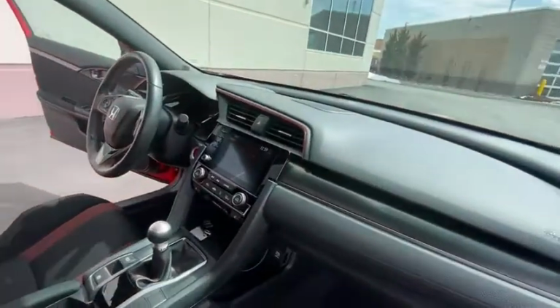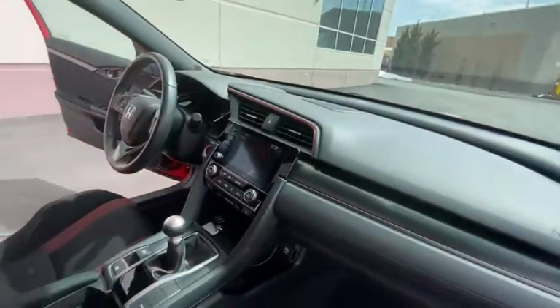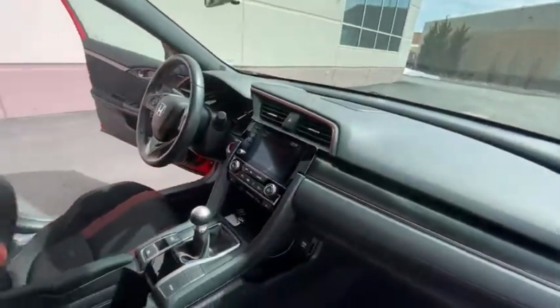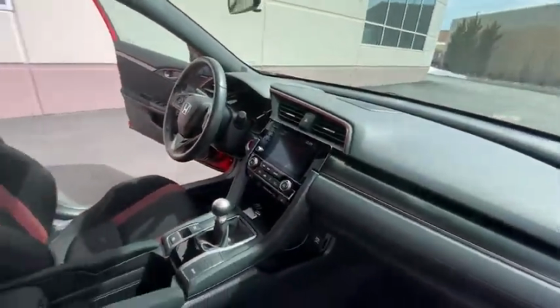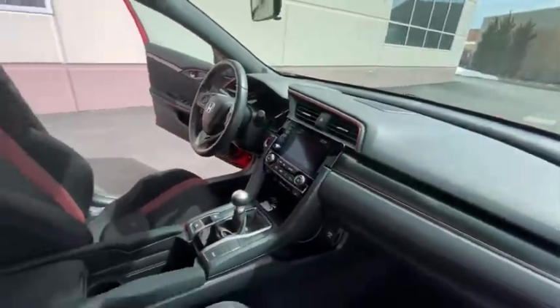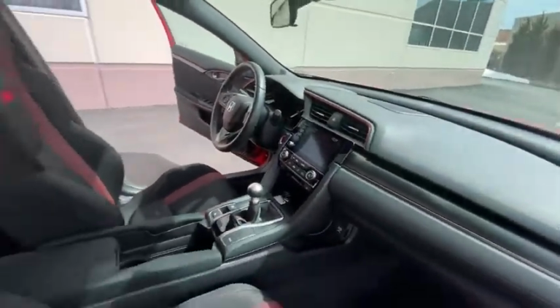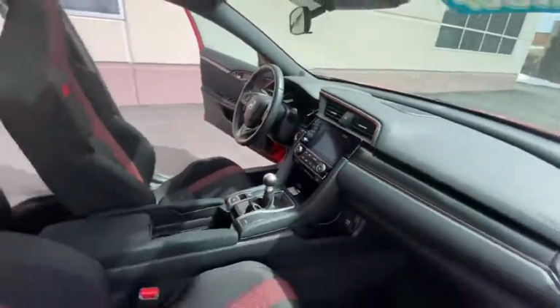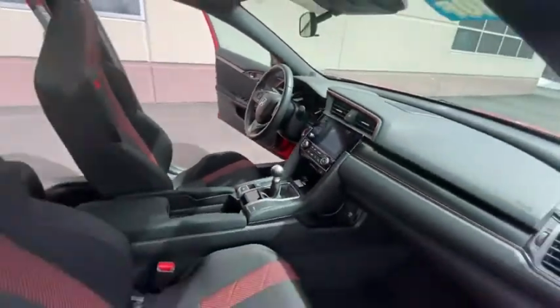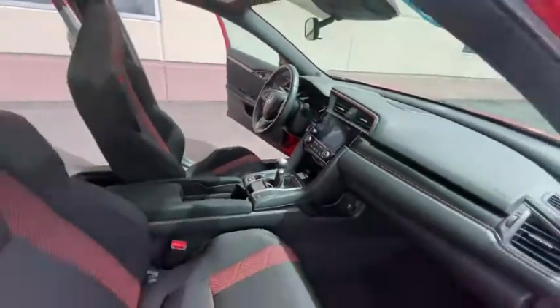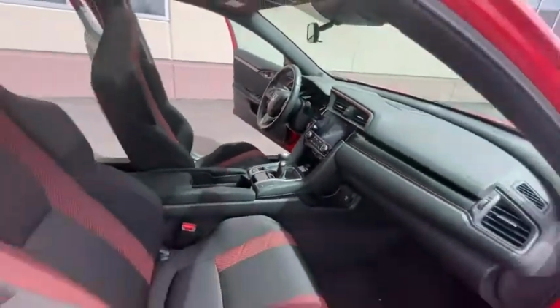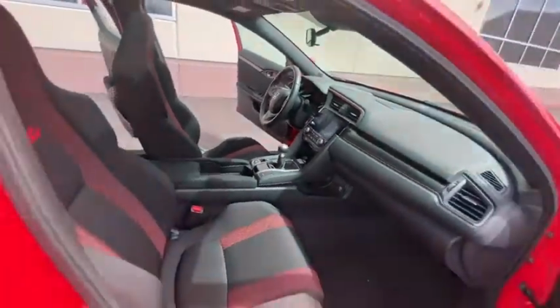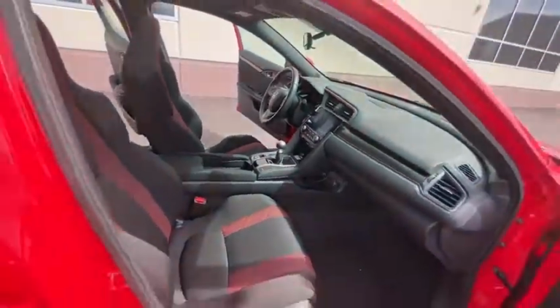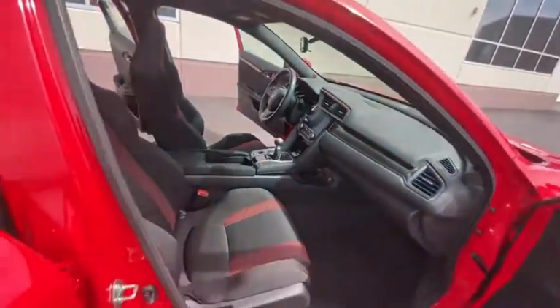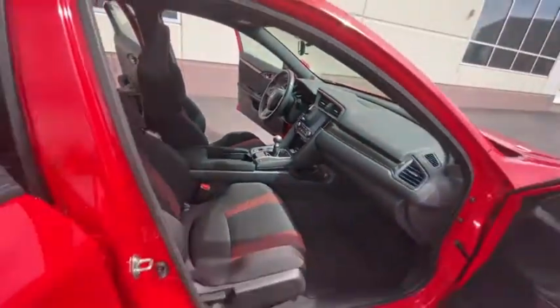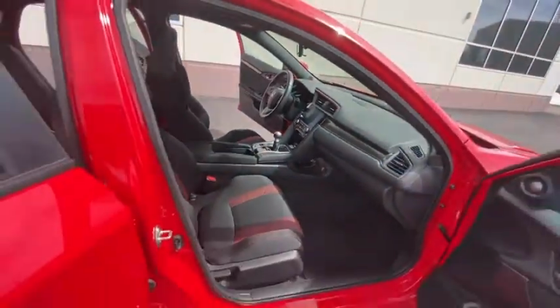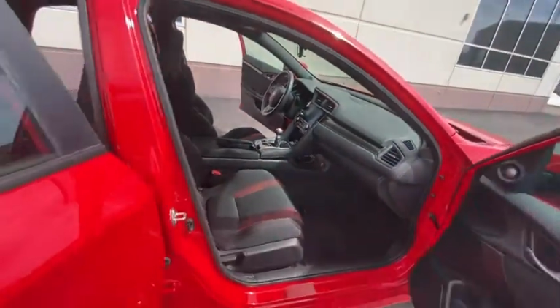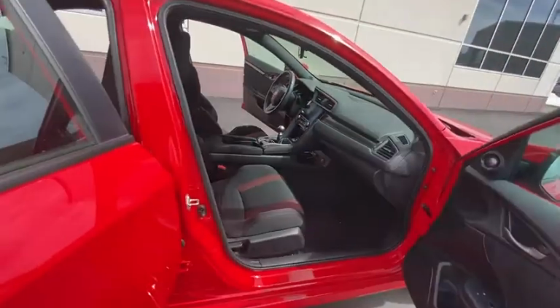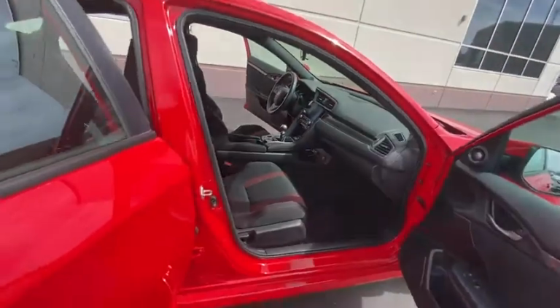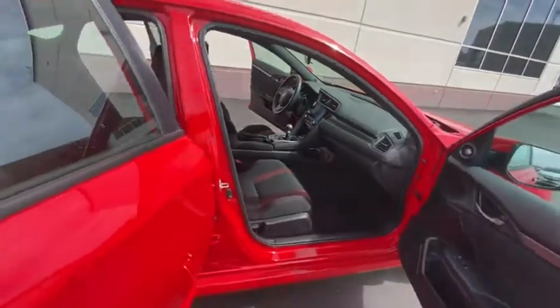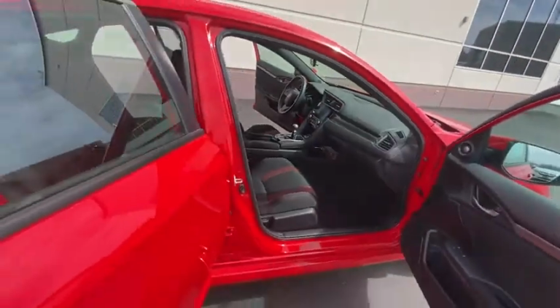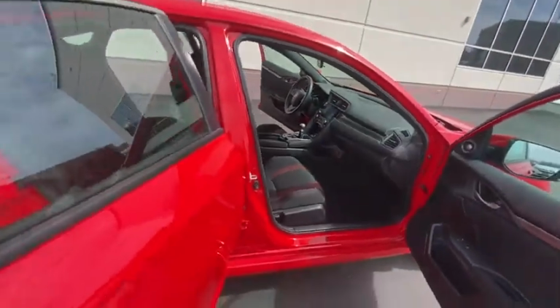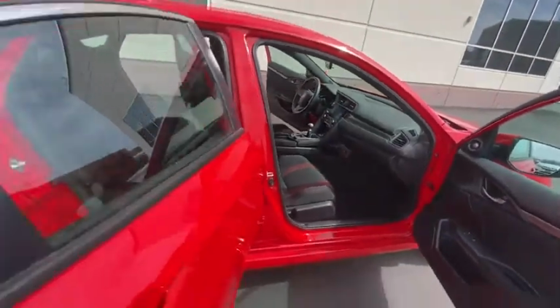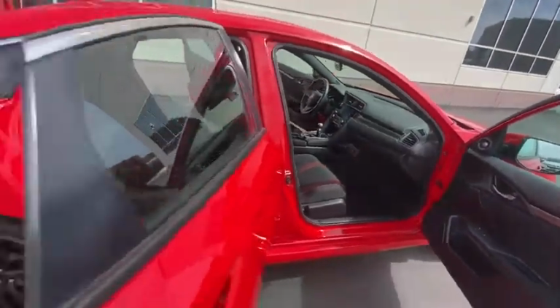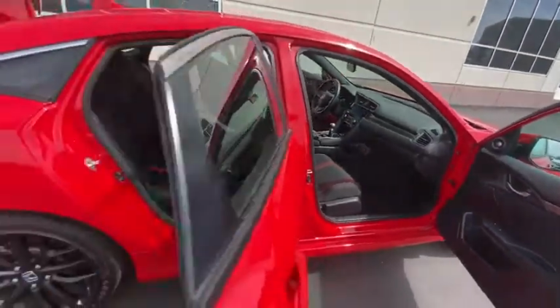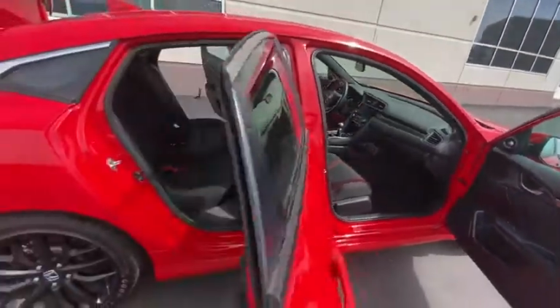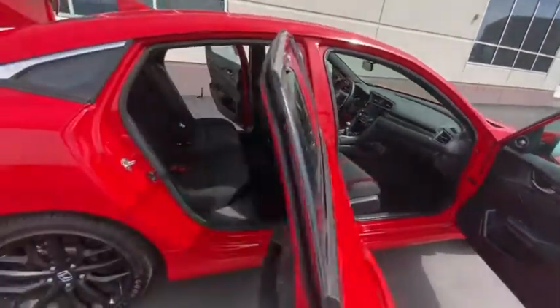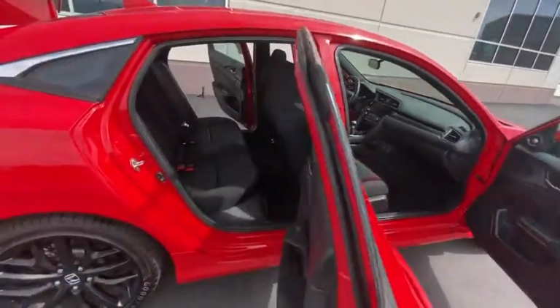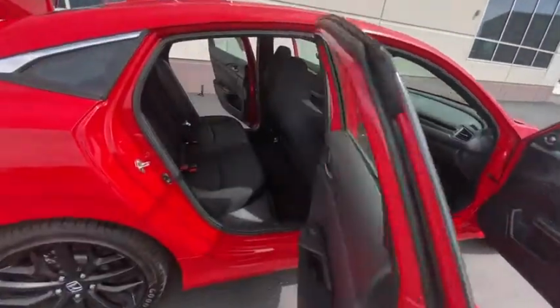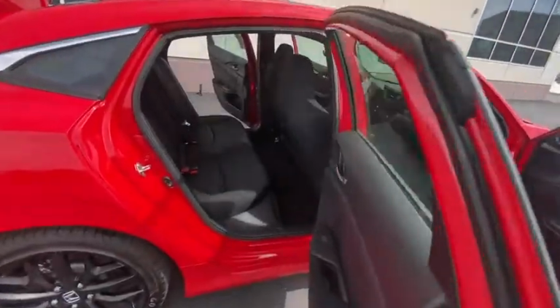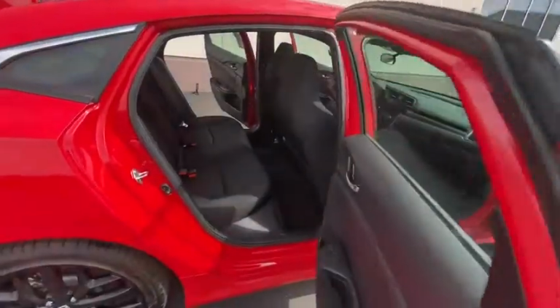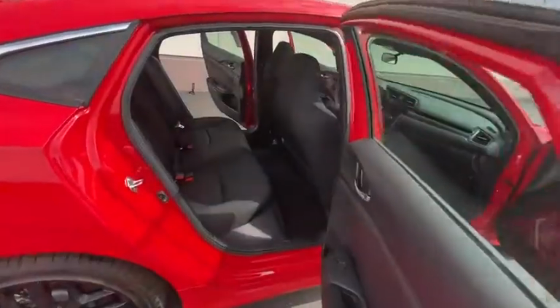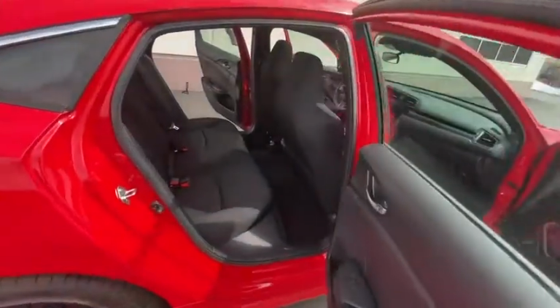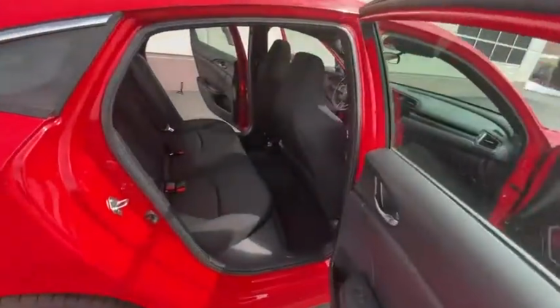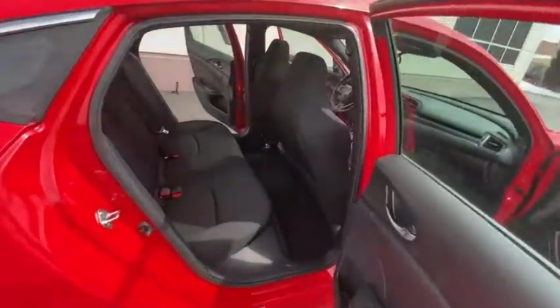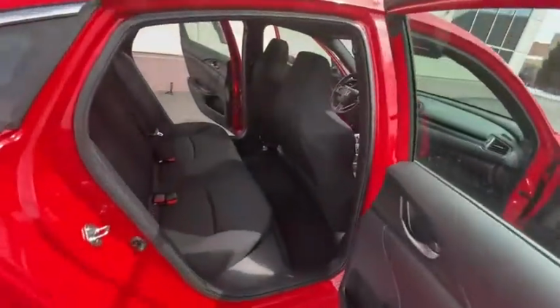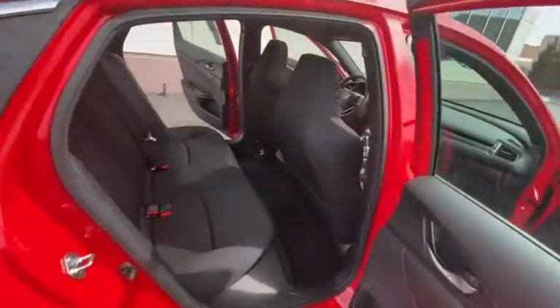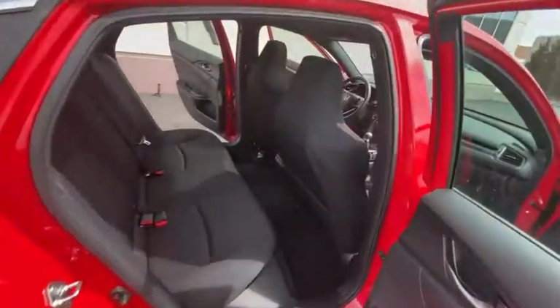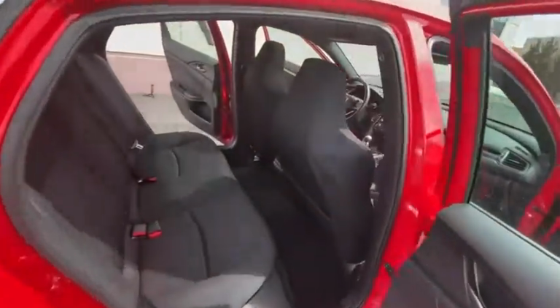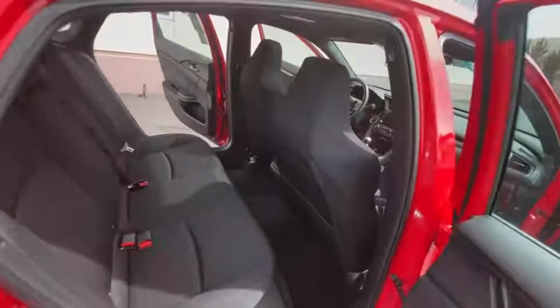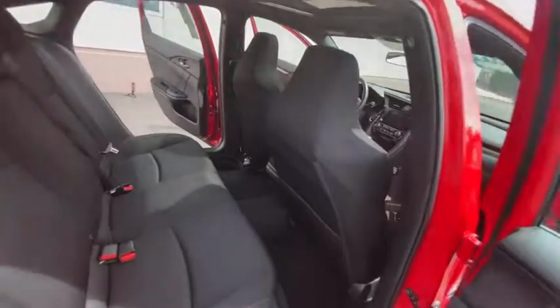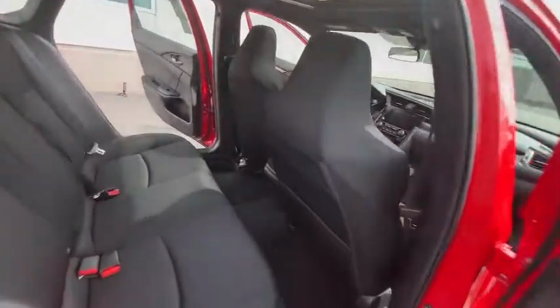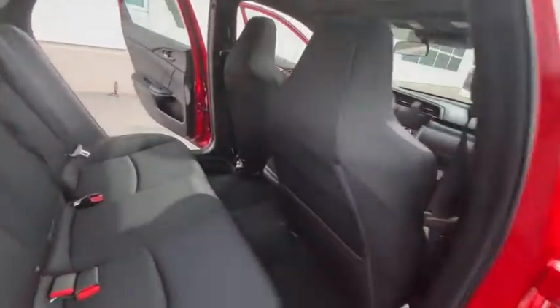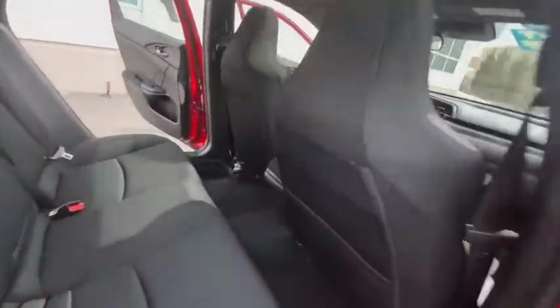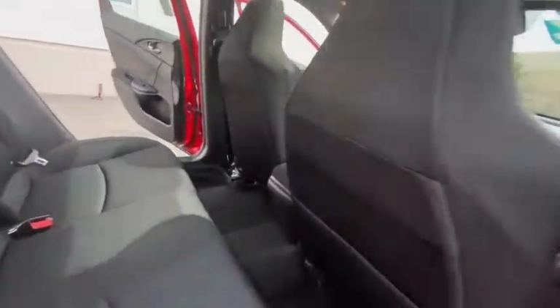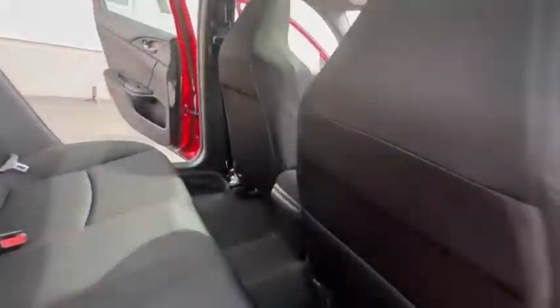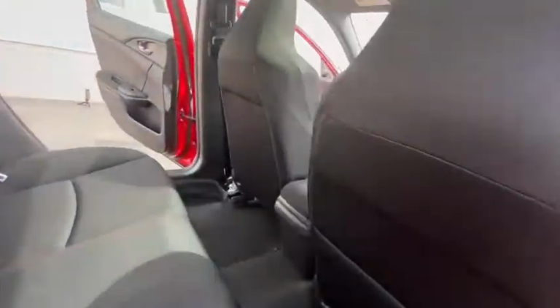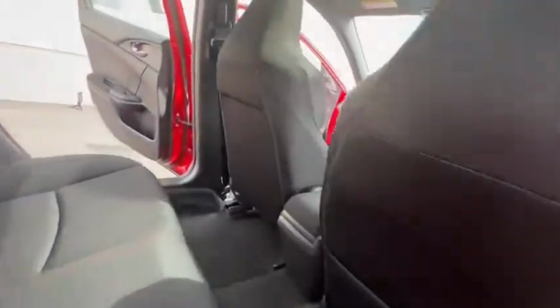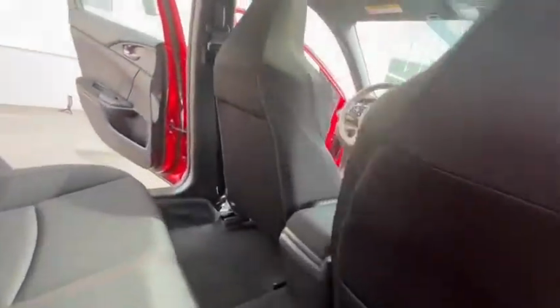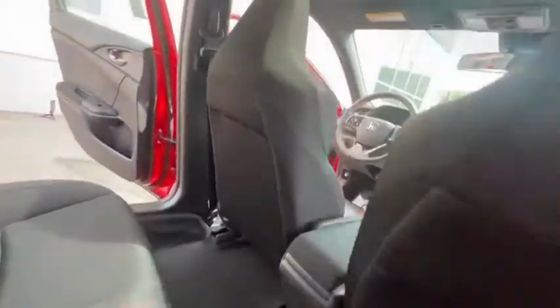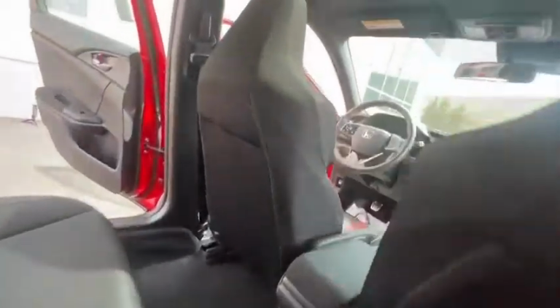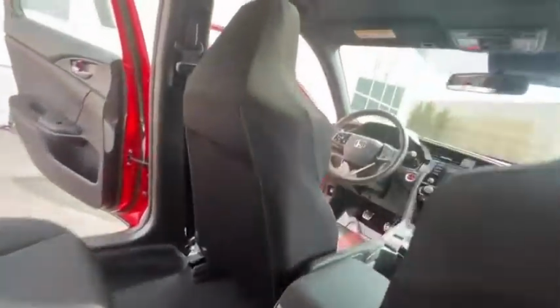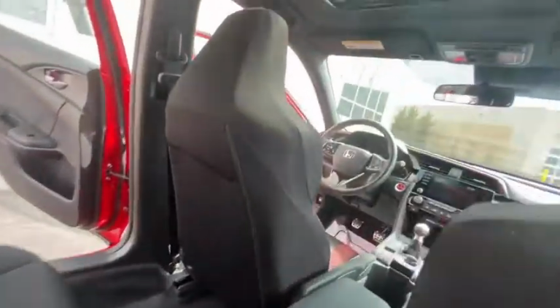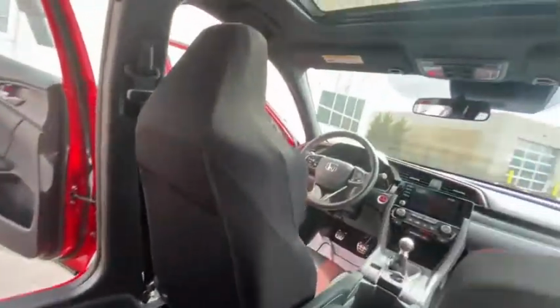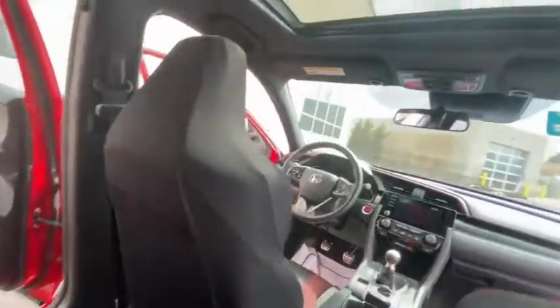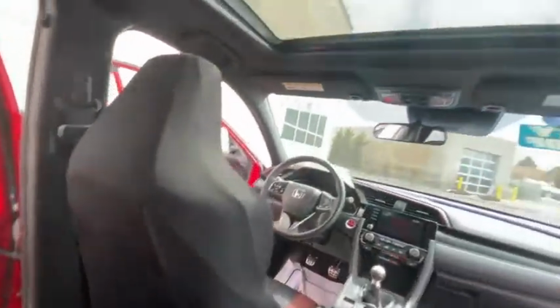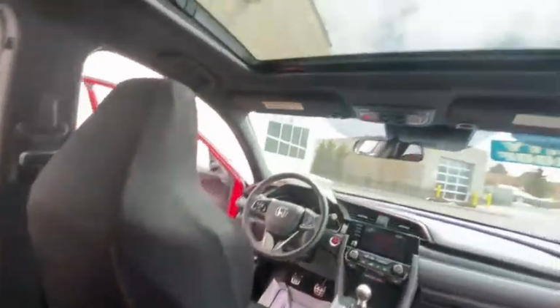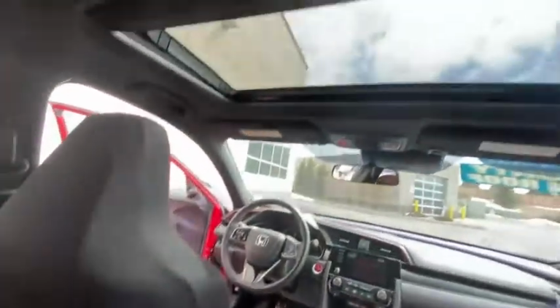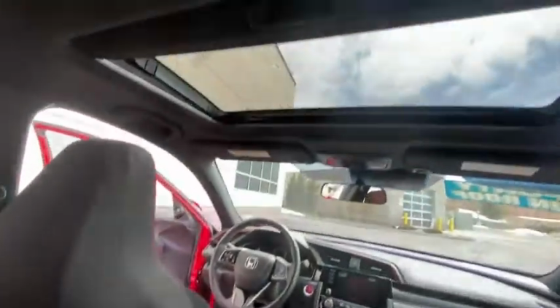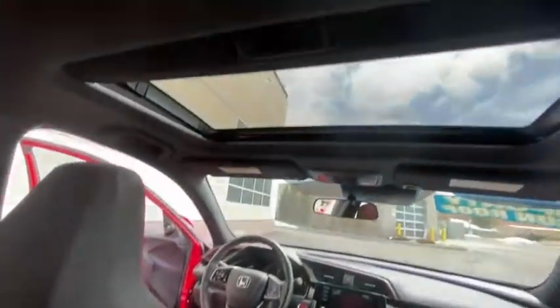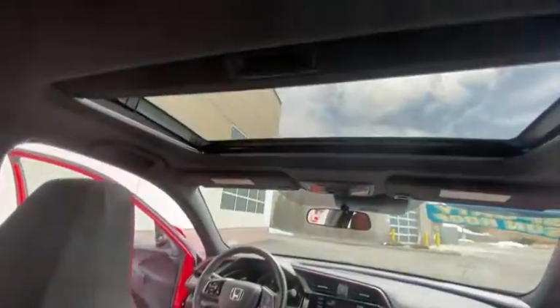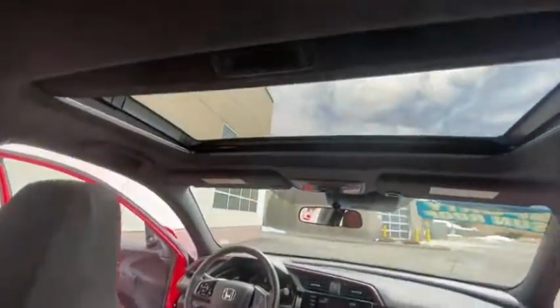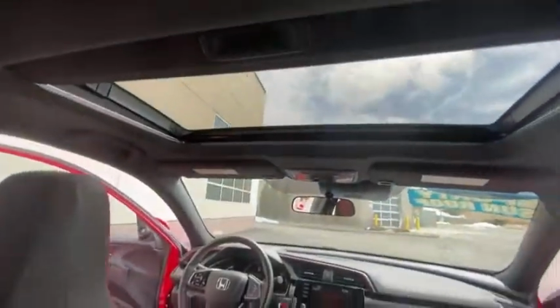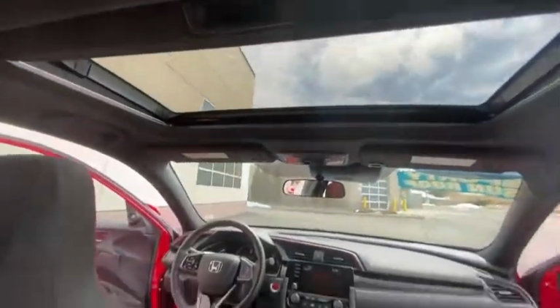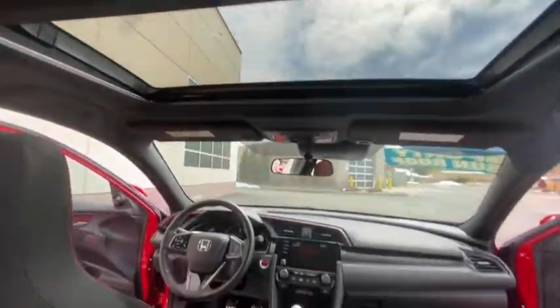Security system, heated front seat, trip computer, panic alarm, brake assist, power moonroof, tachometer.